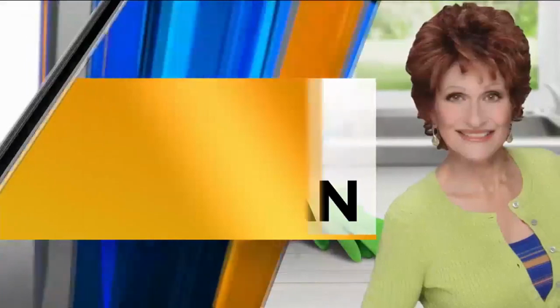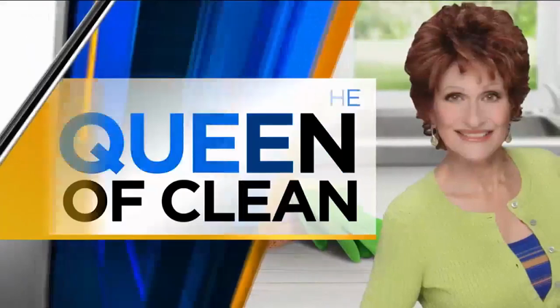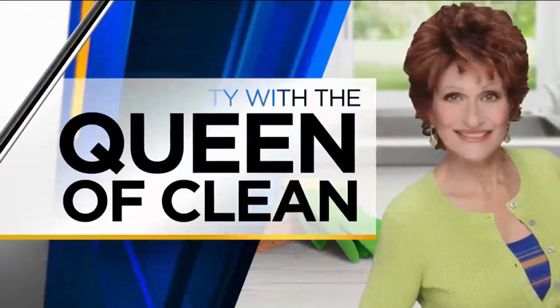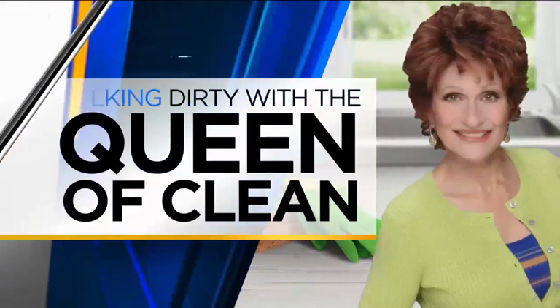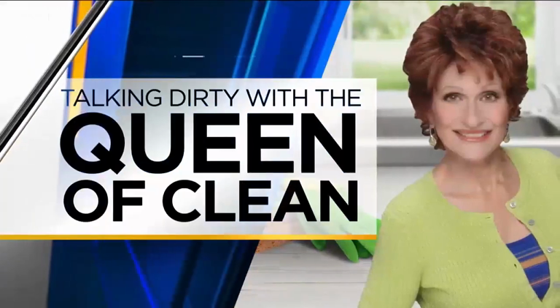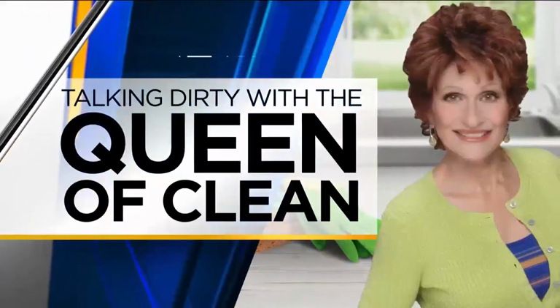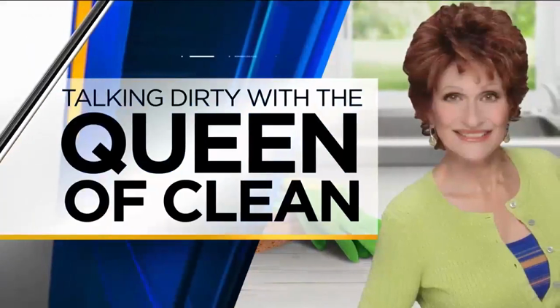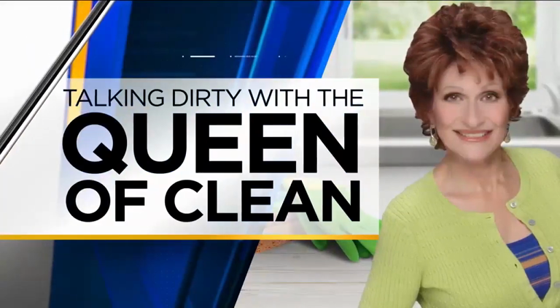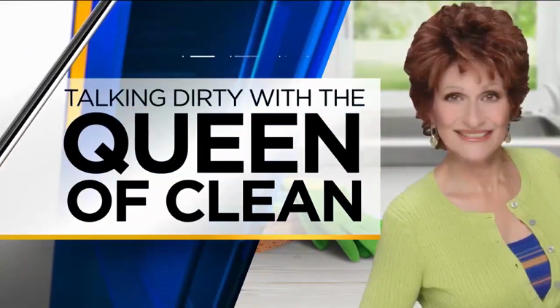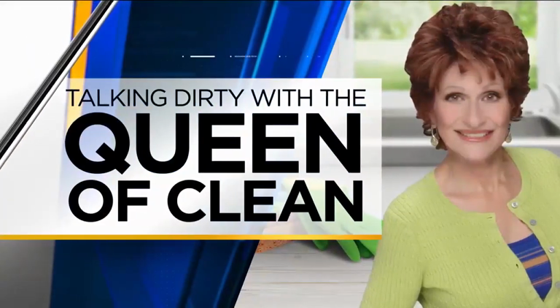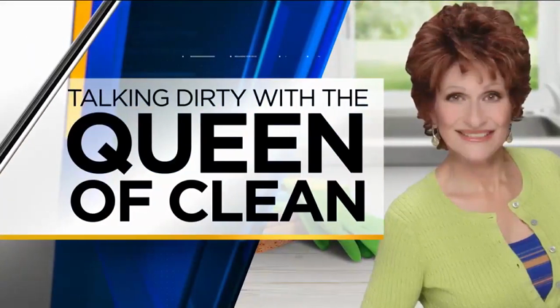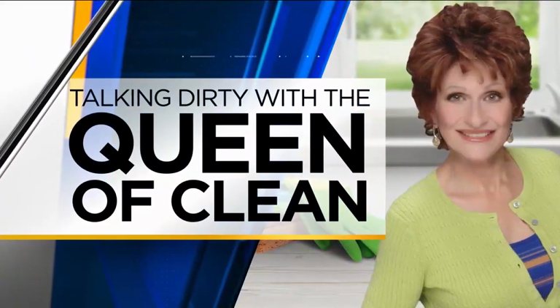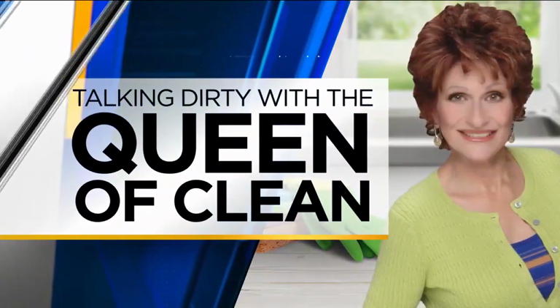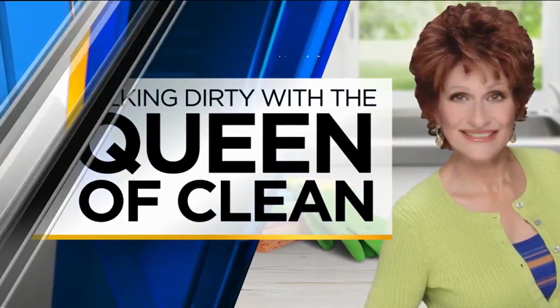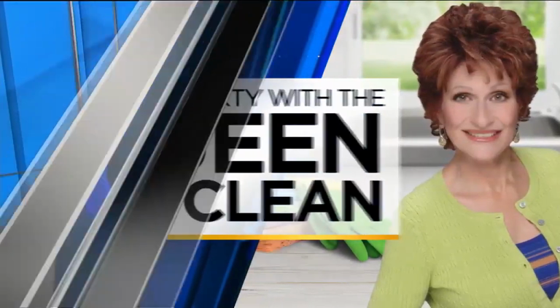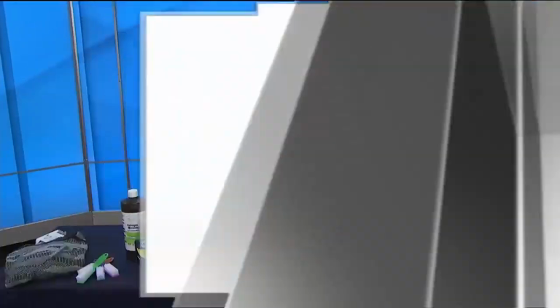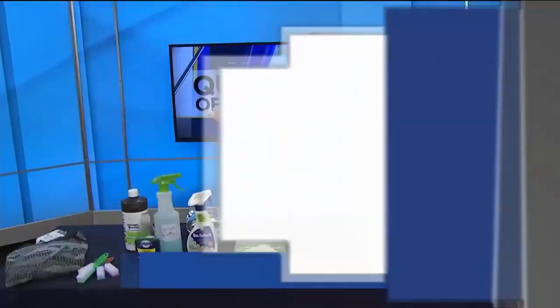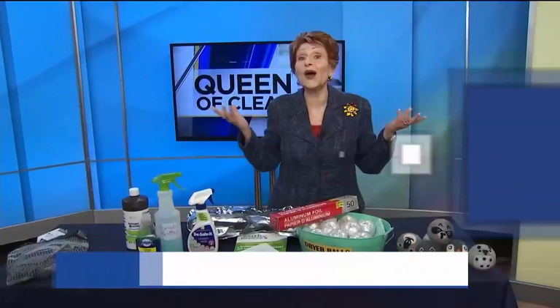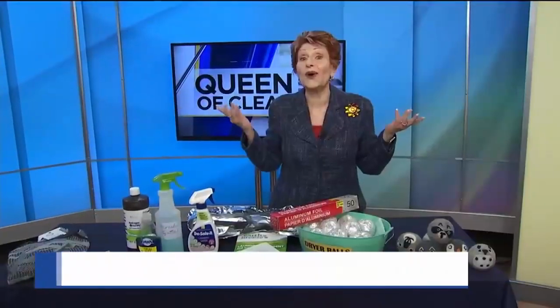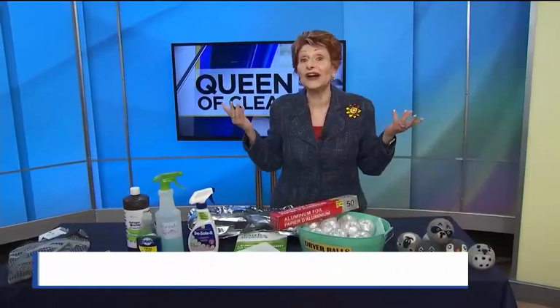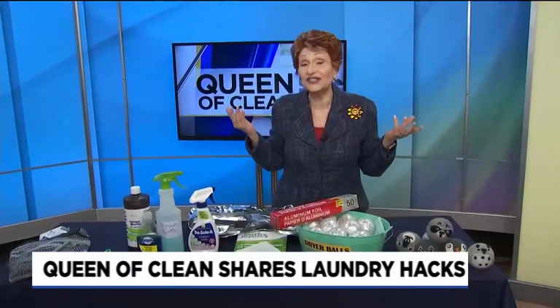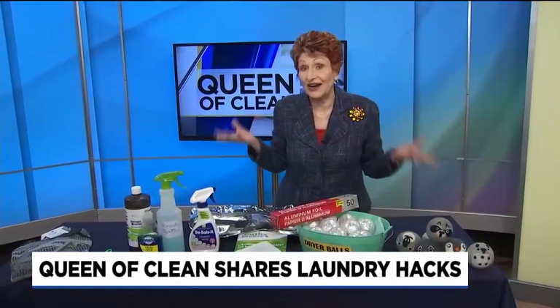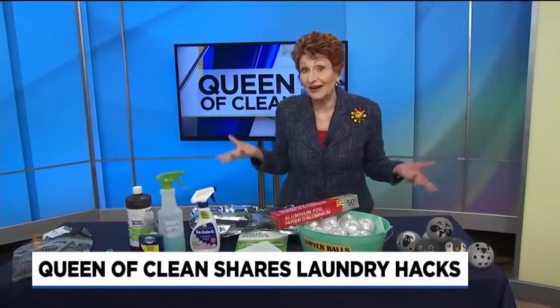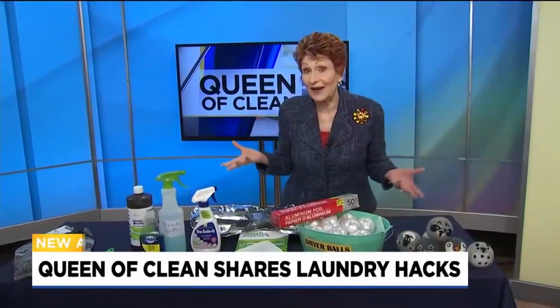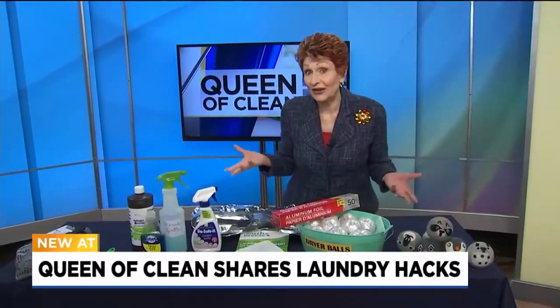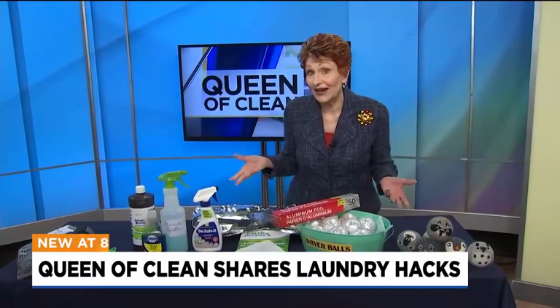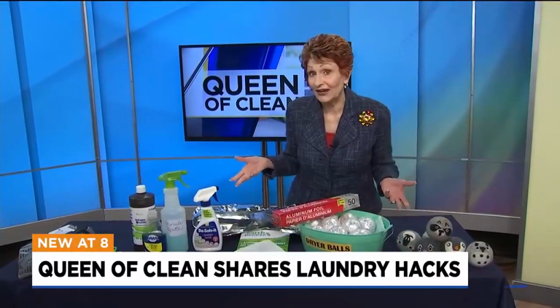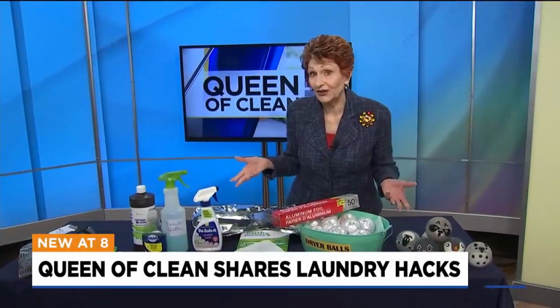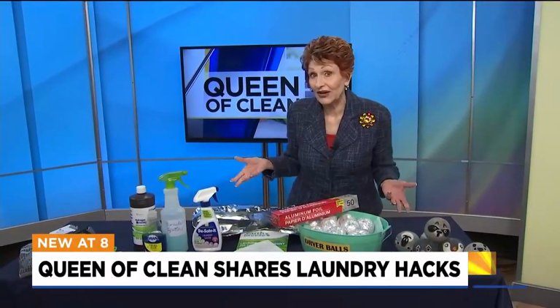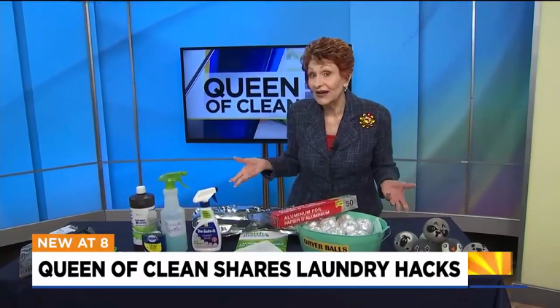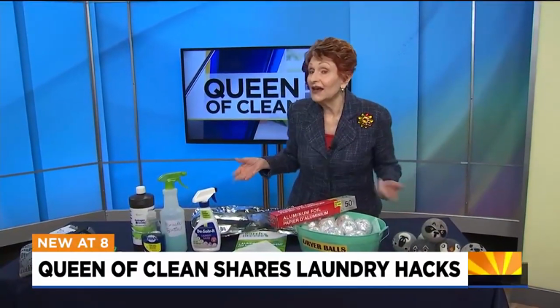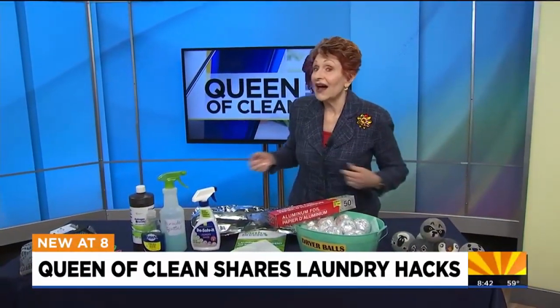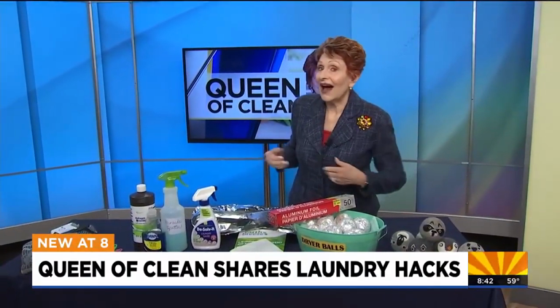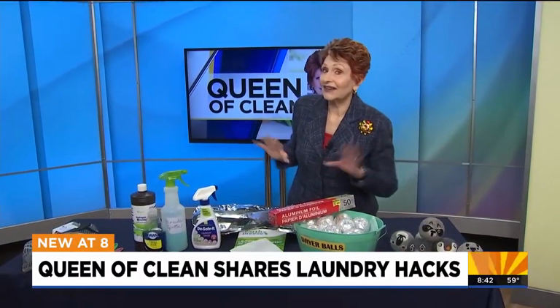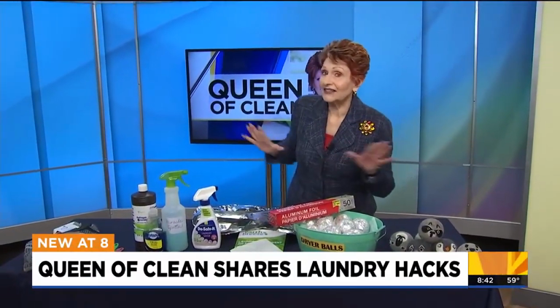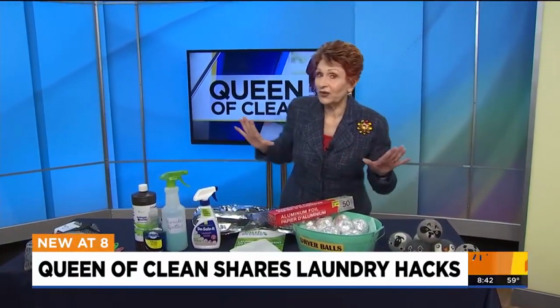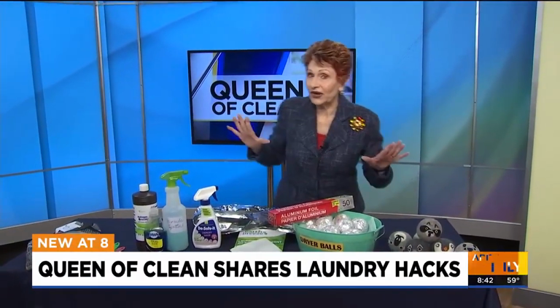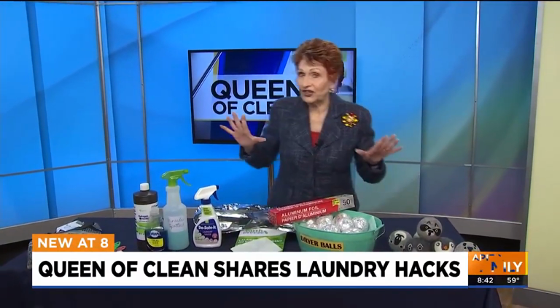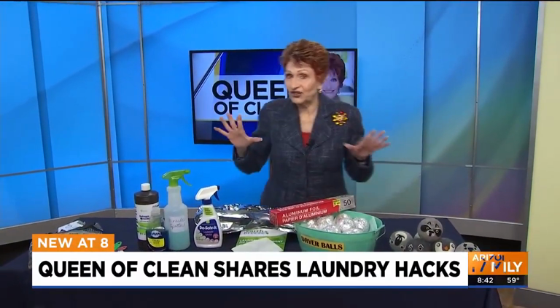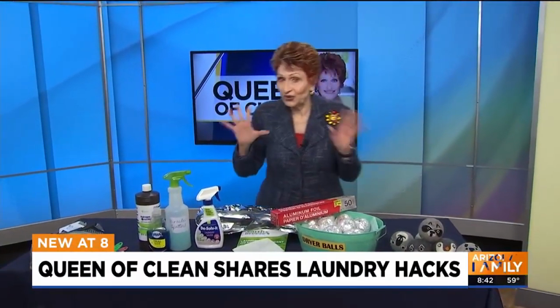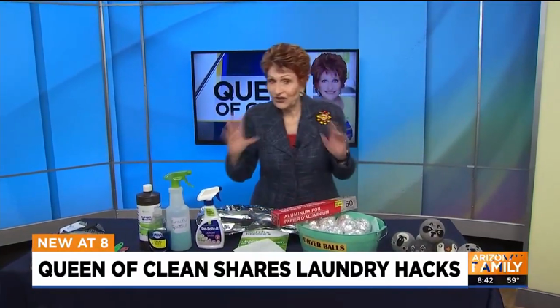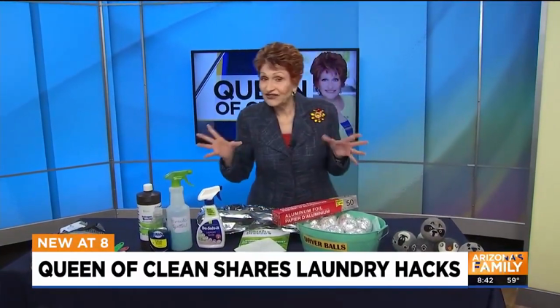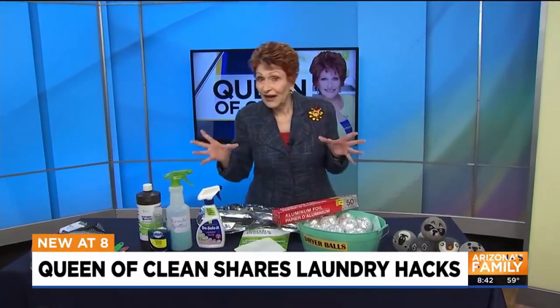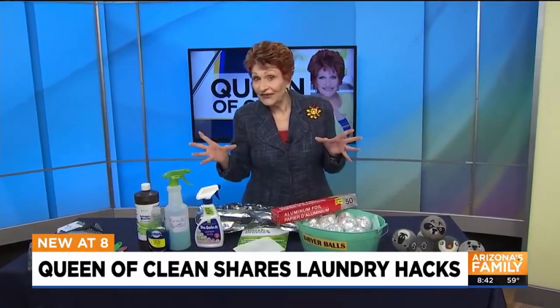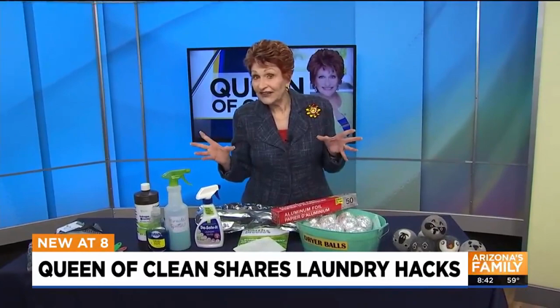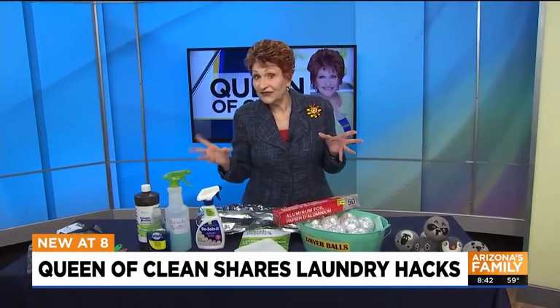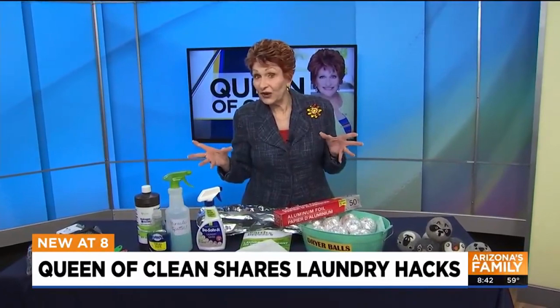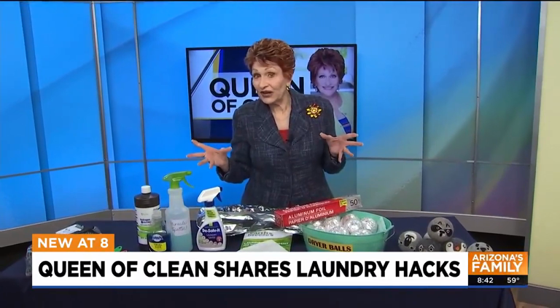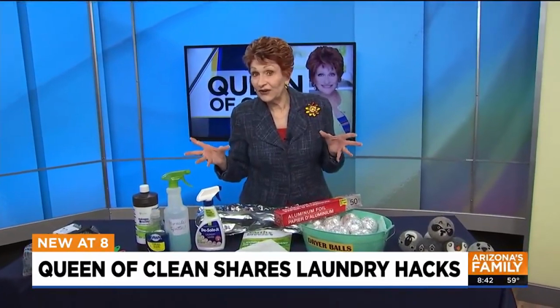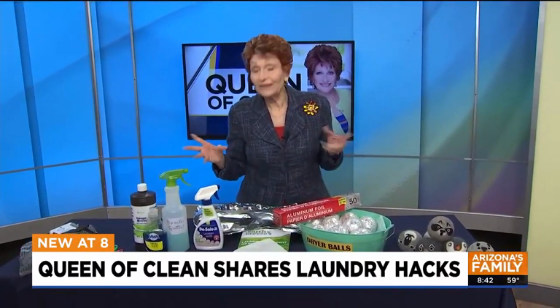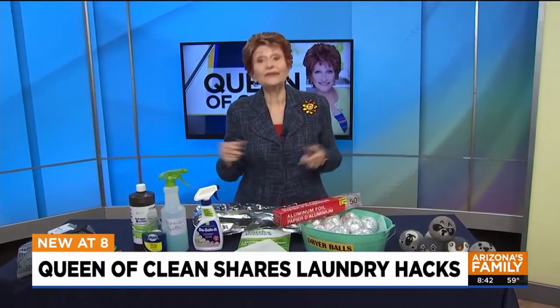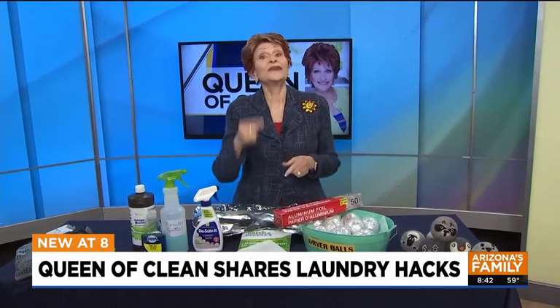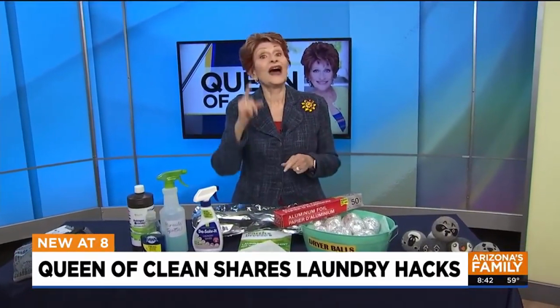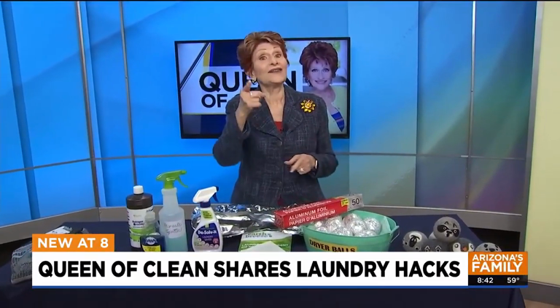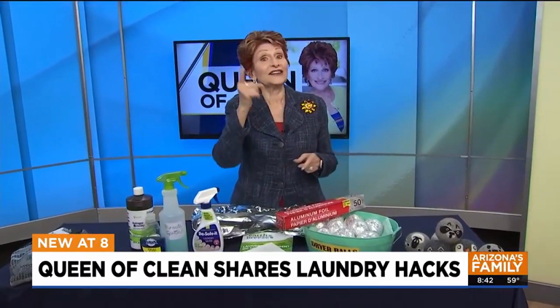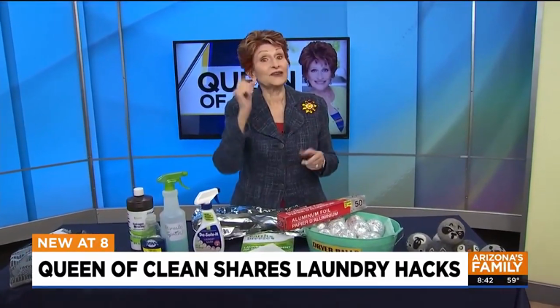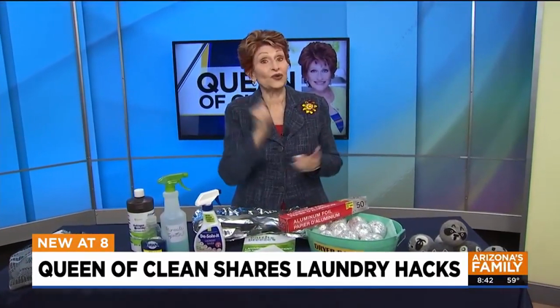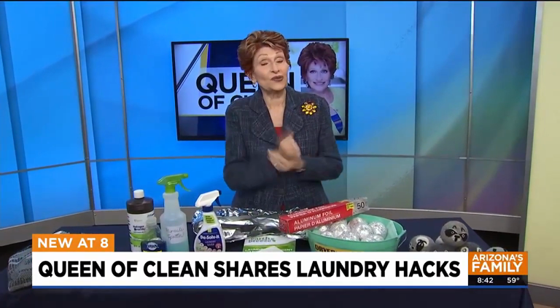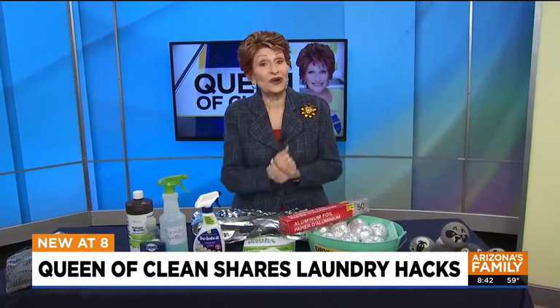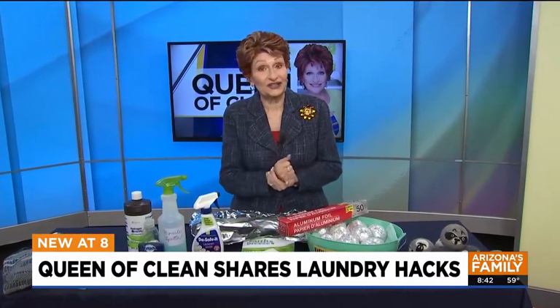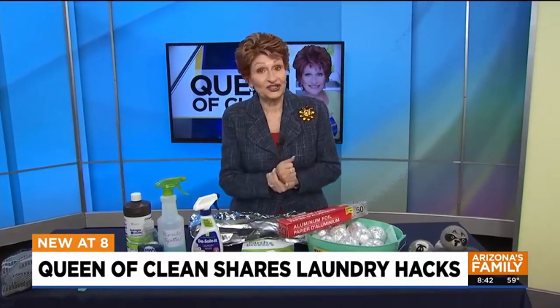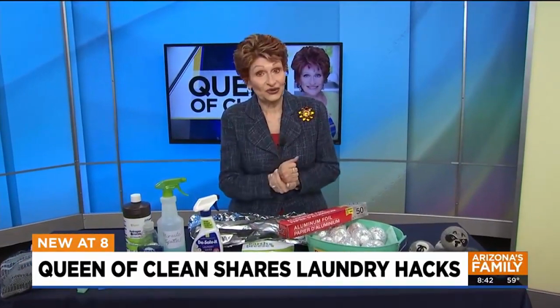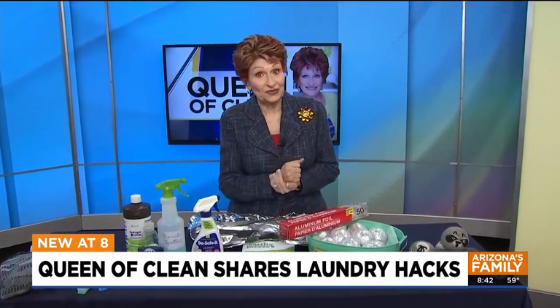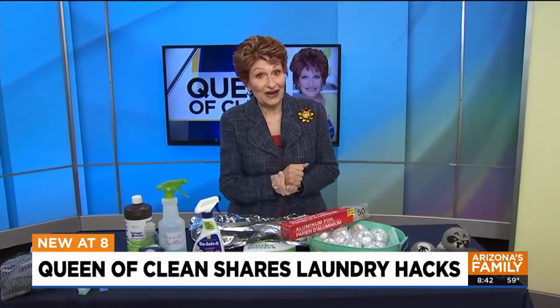Good morning, everybody. Today I want to talk about laundry. I've got some great do-it-yourself things for you, and I've got some great products you can buy.